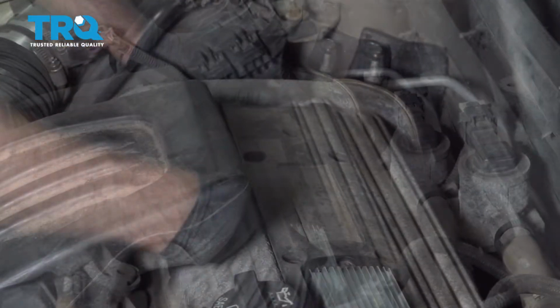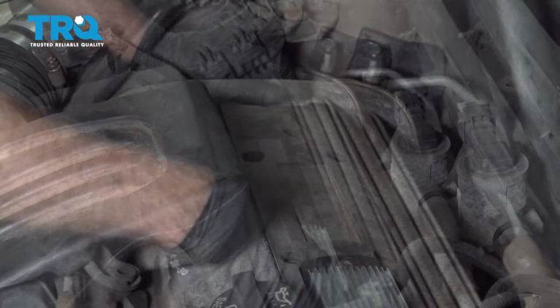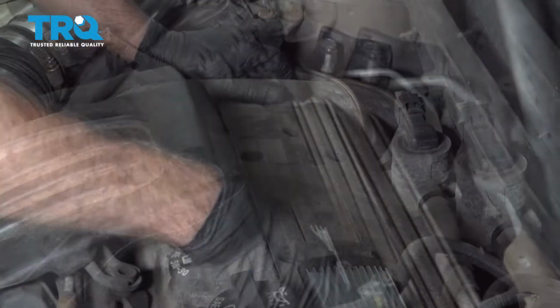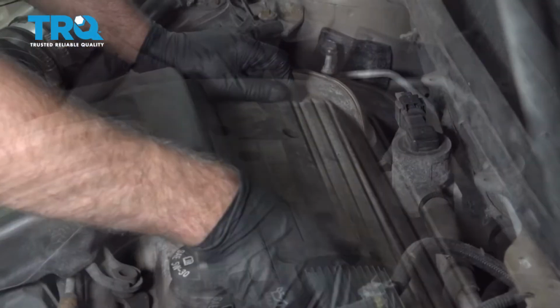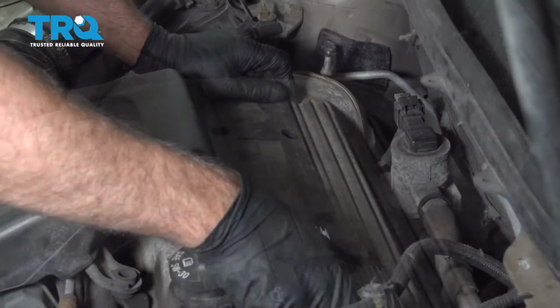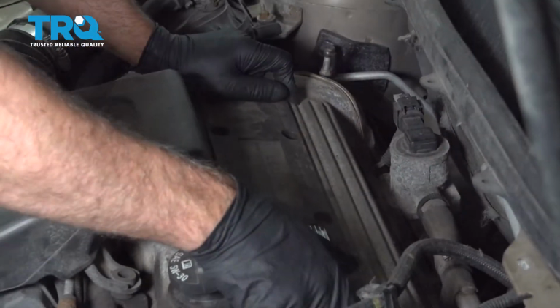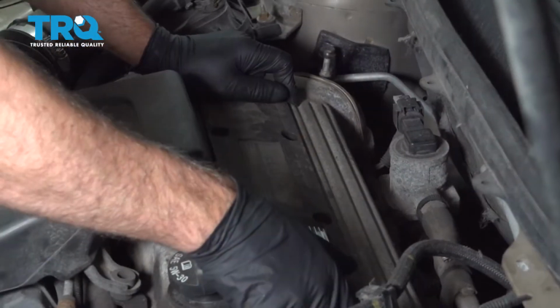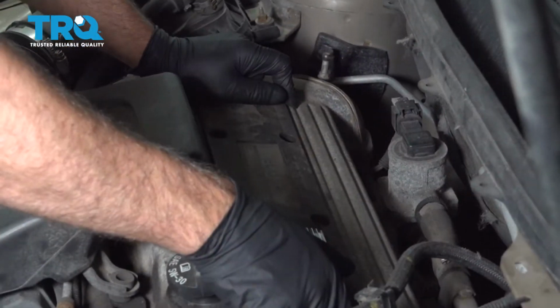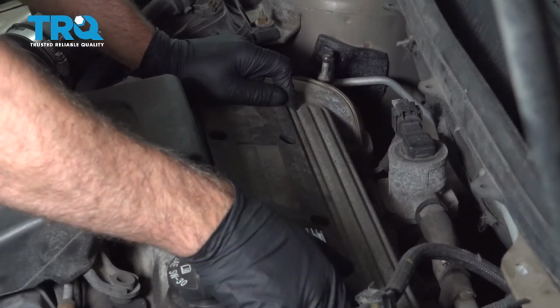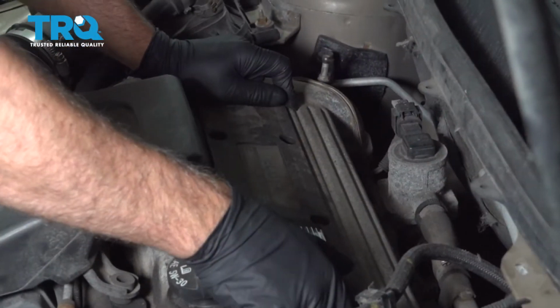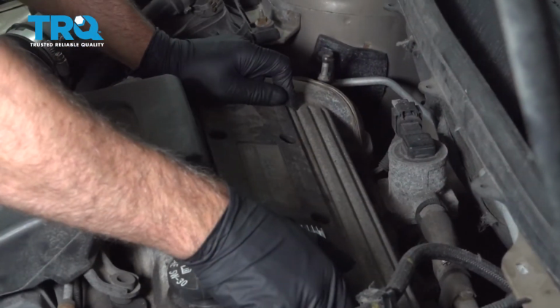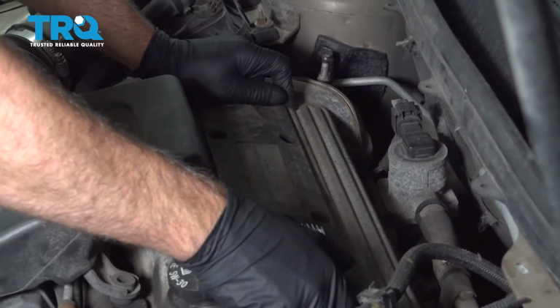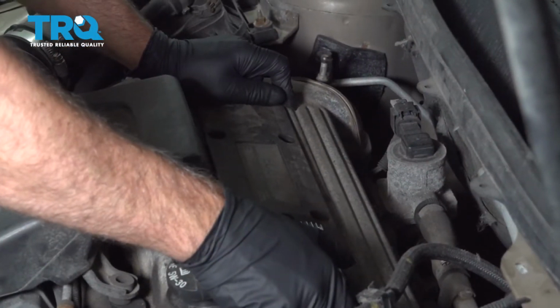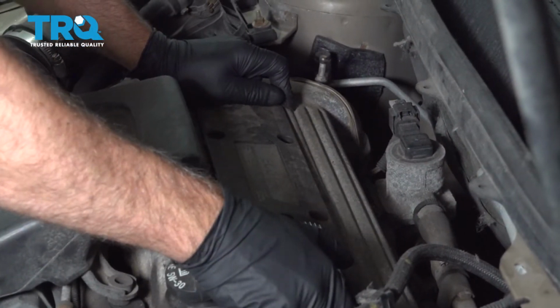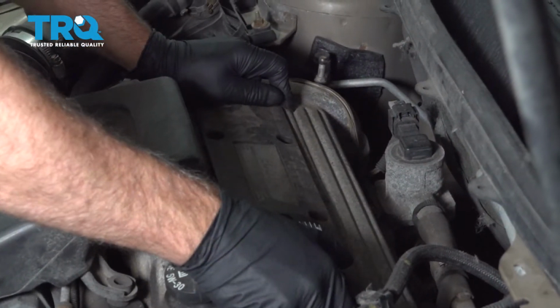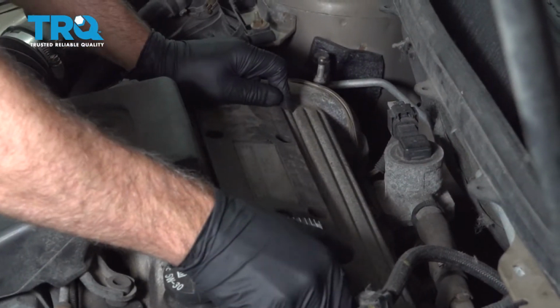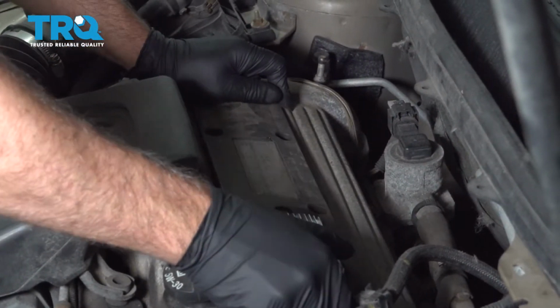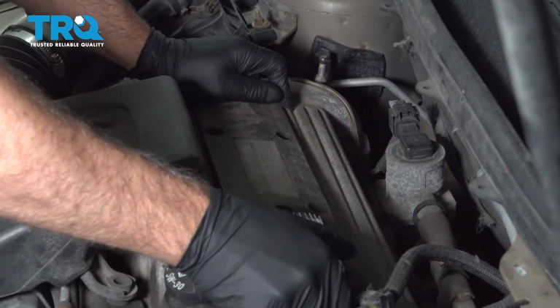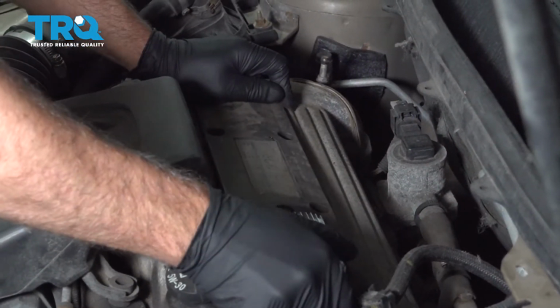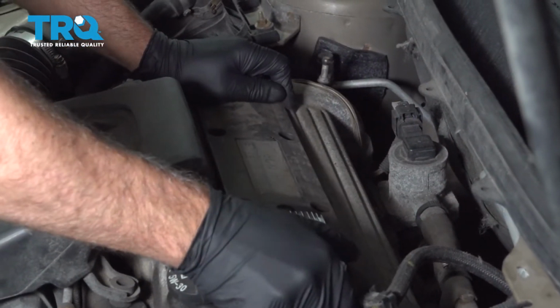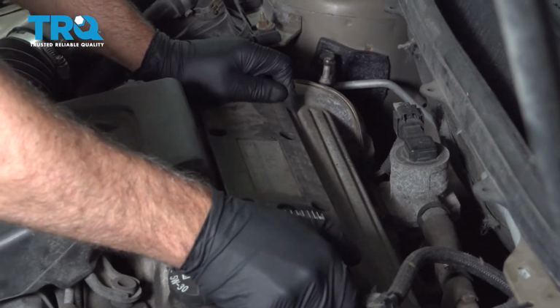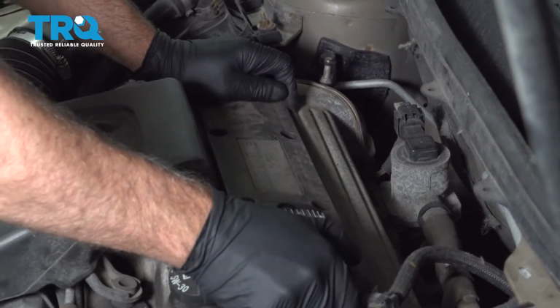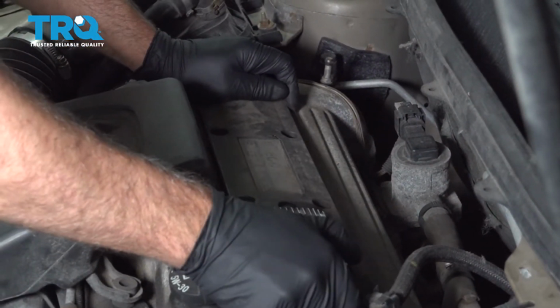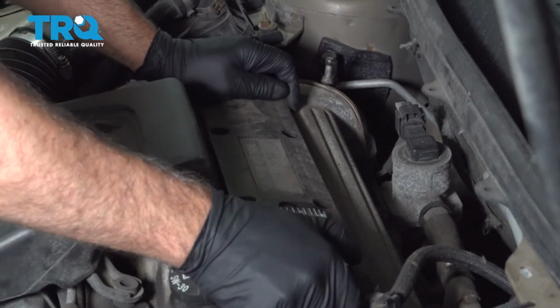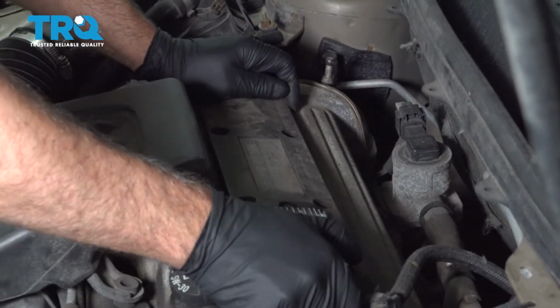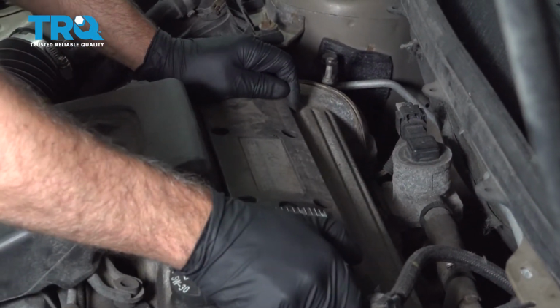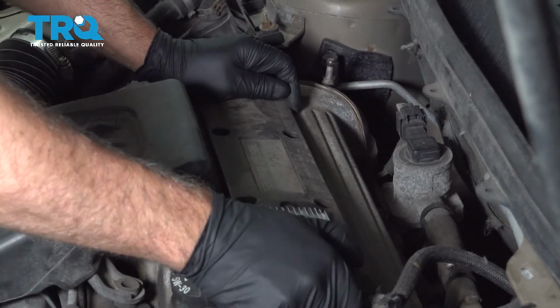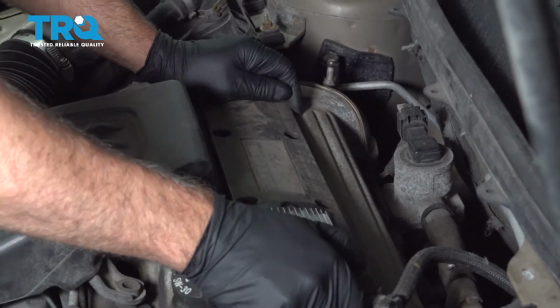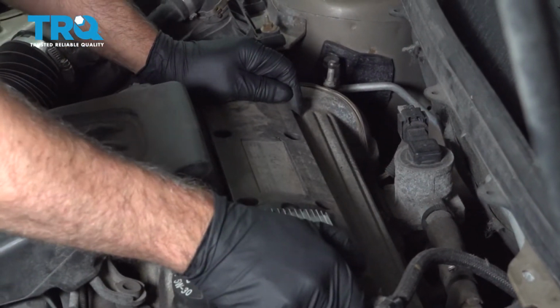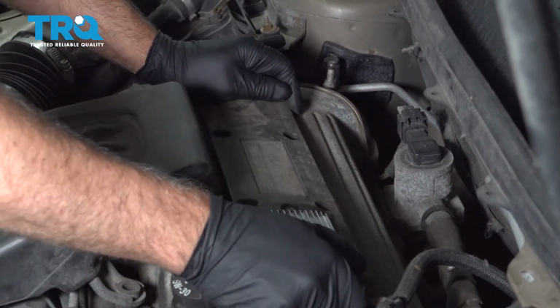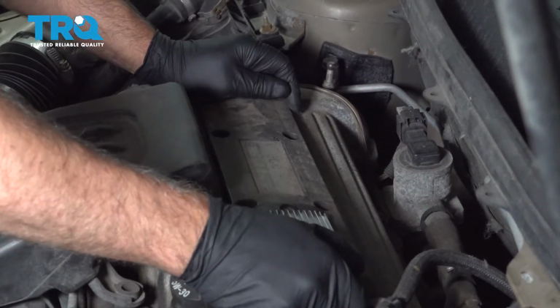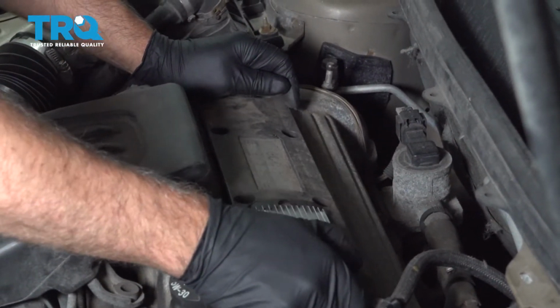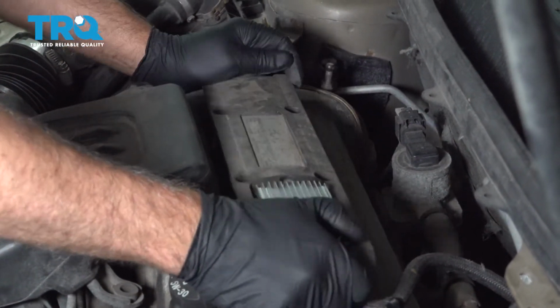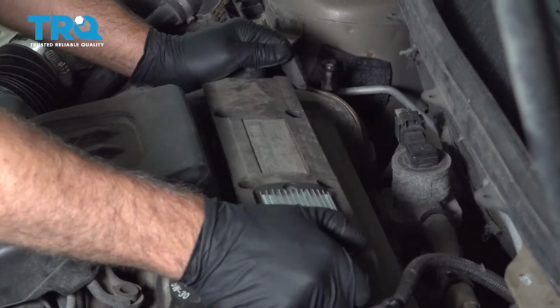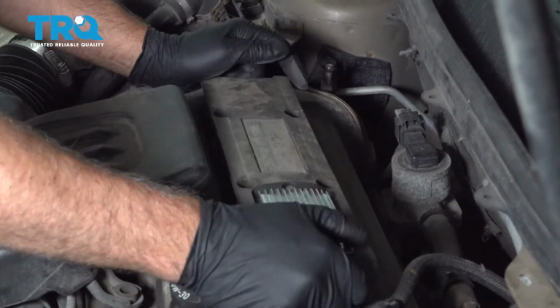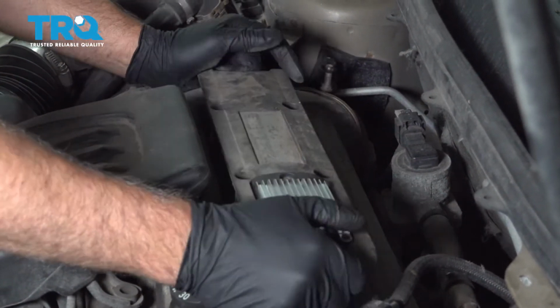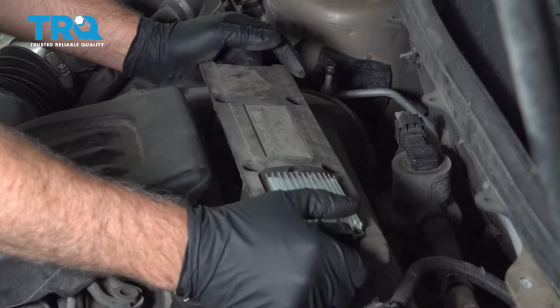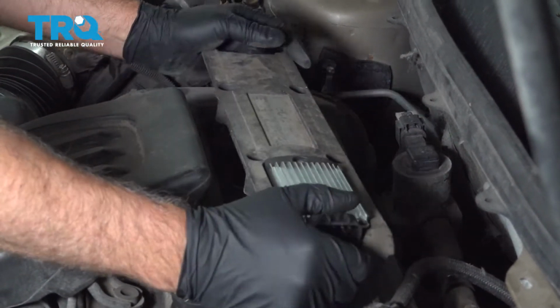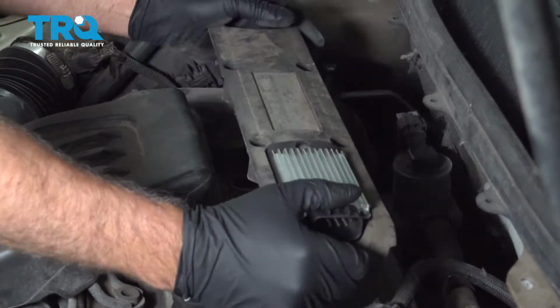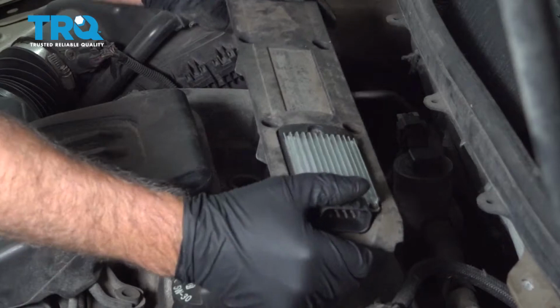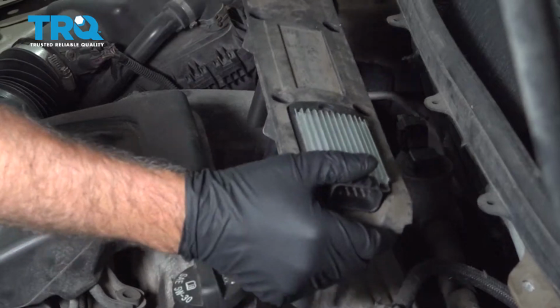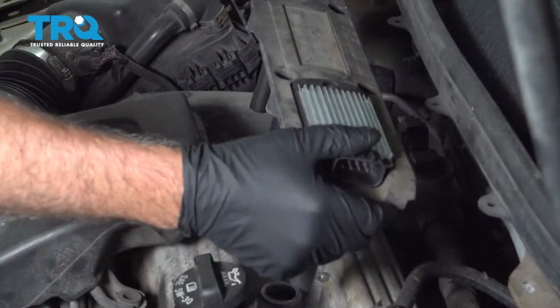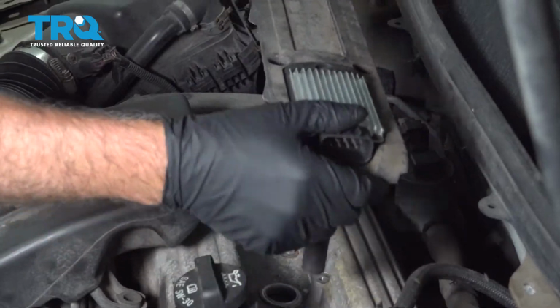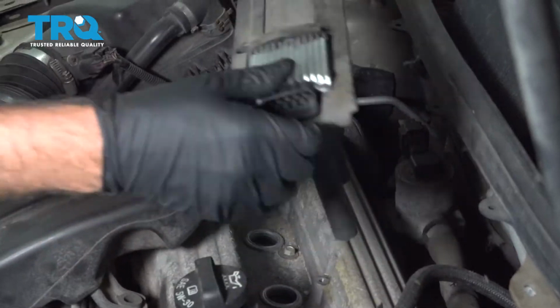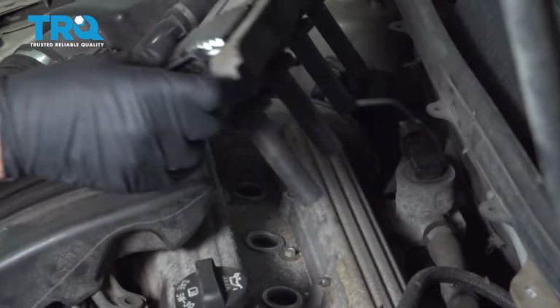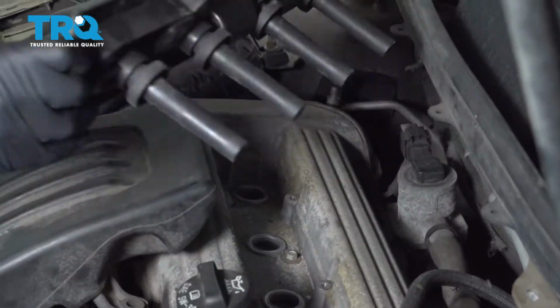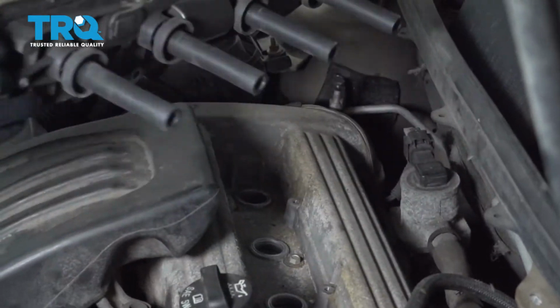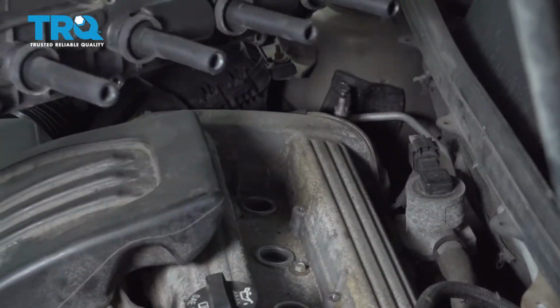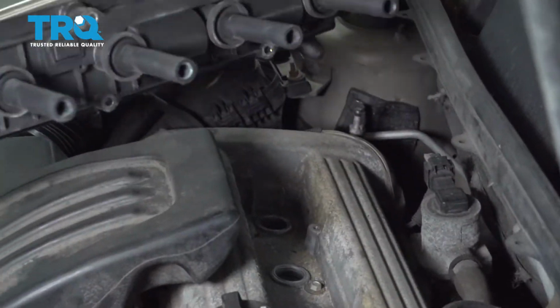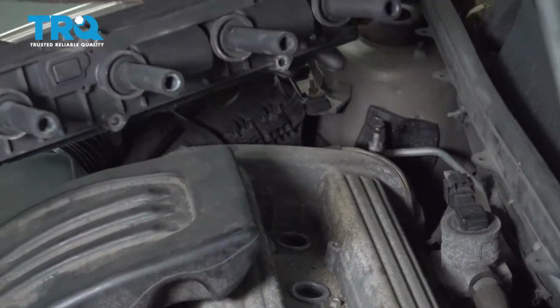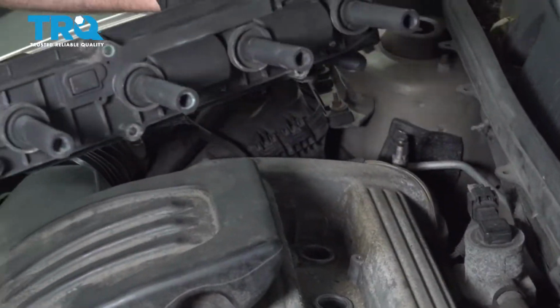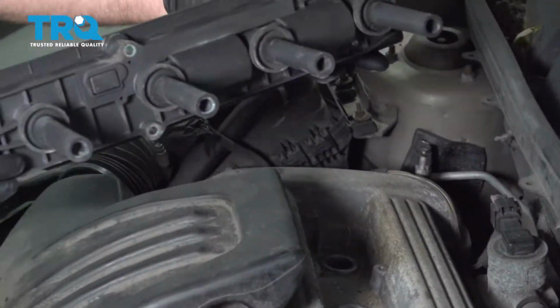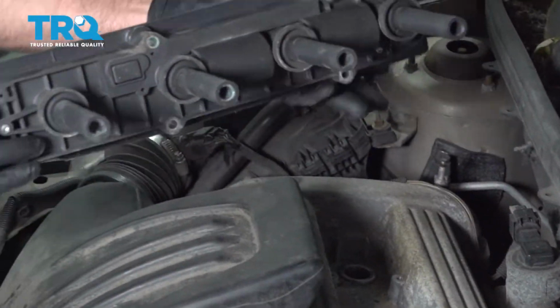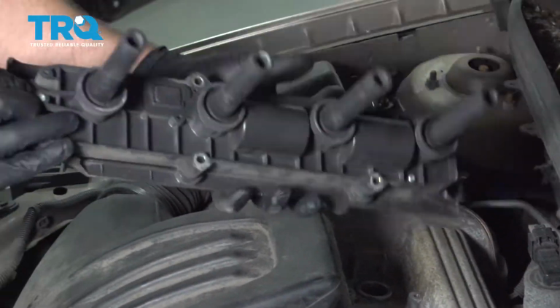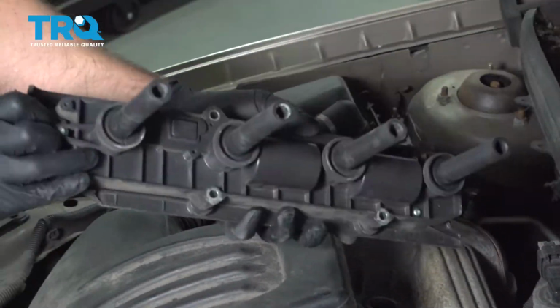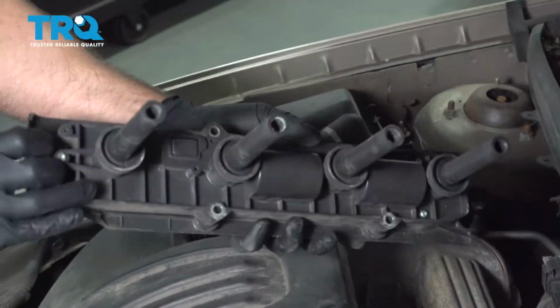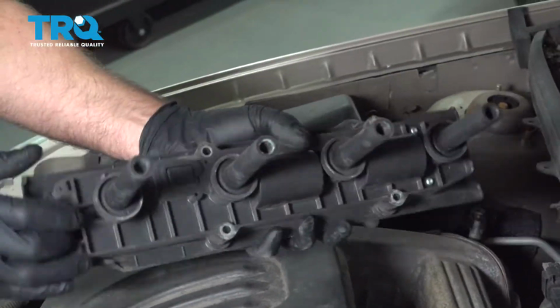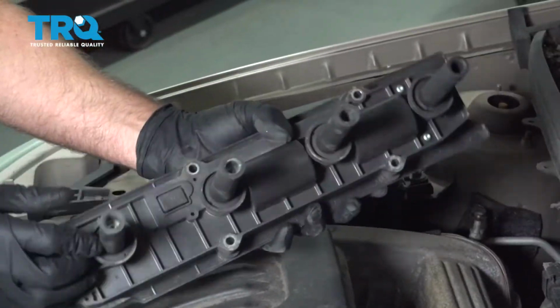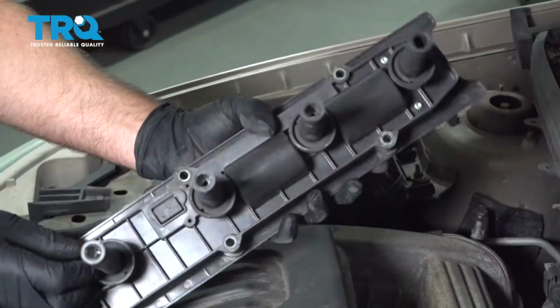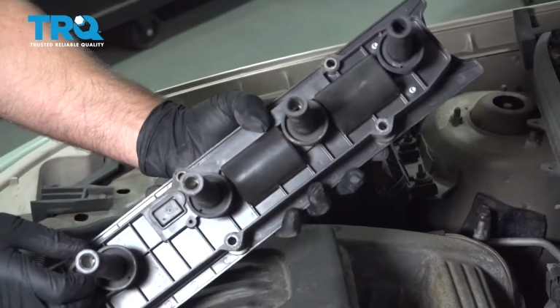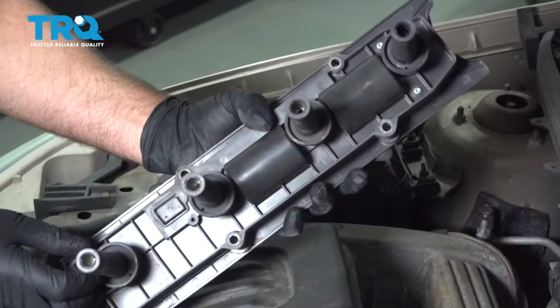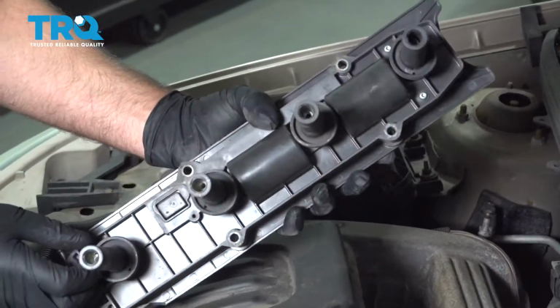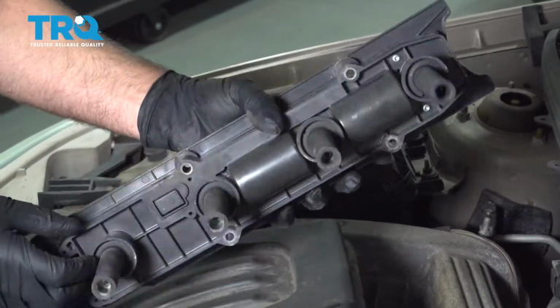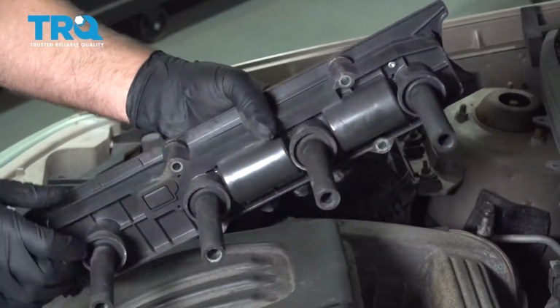Now just grab the pack and gently slide it up. The boots should come along with it.